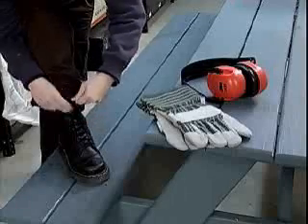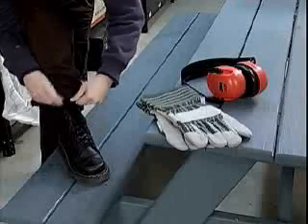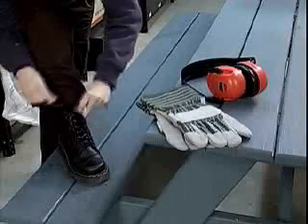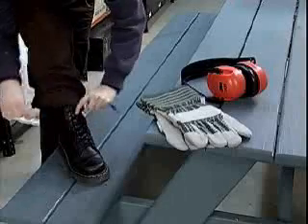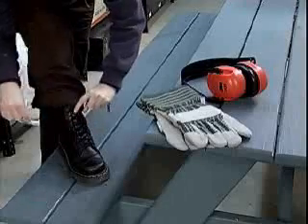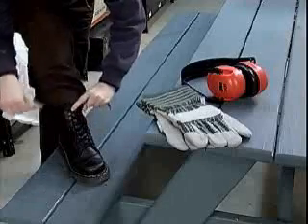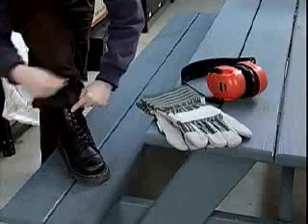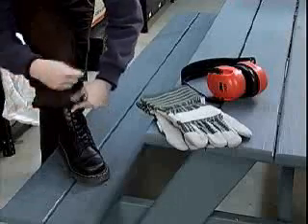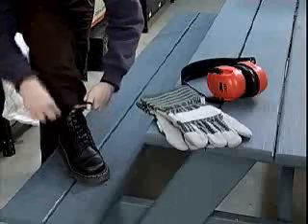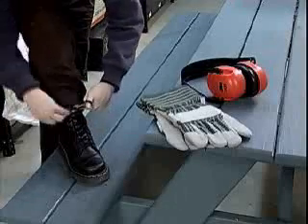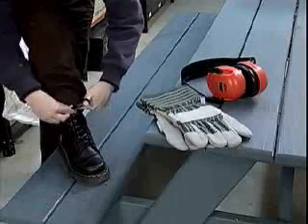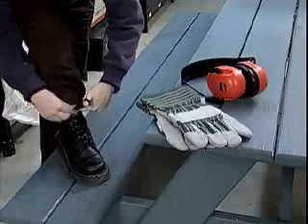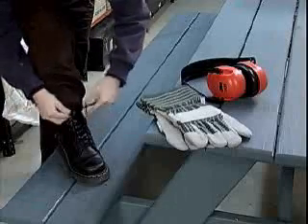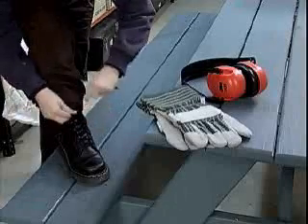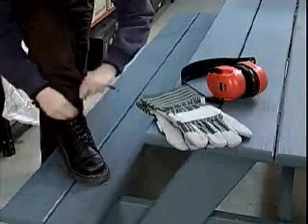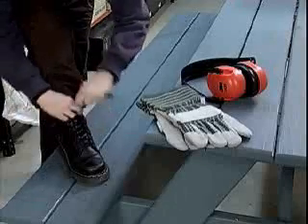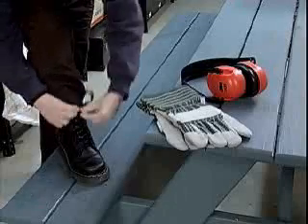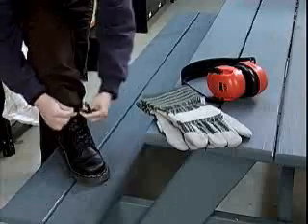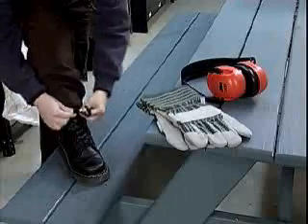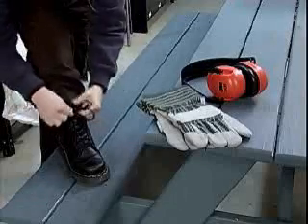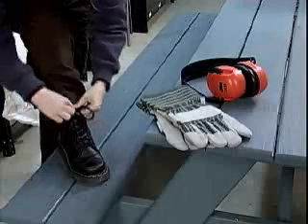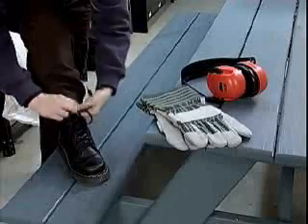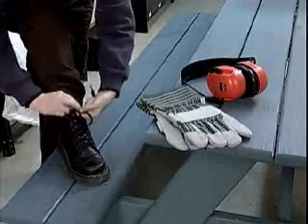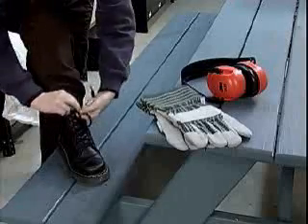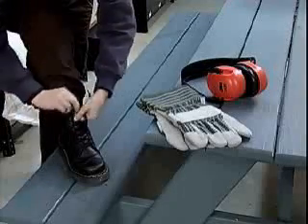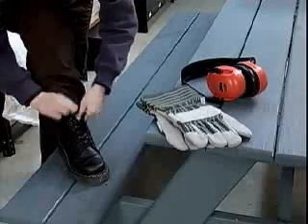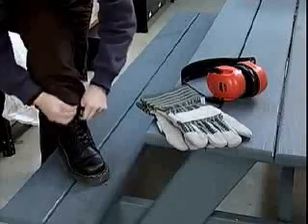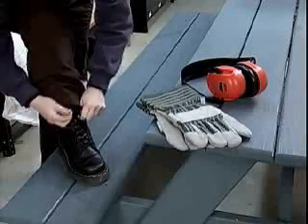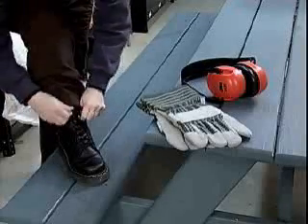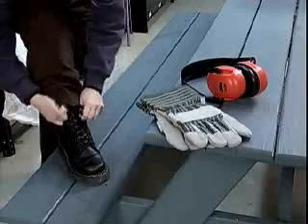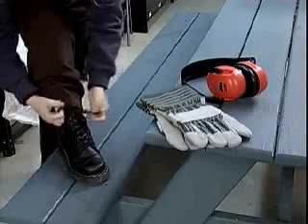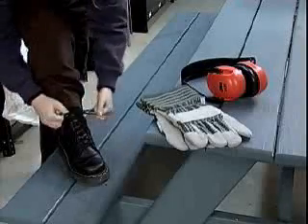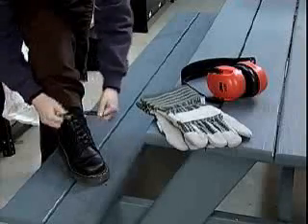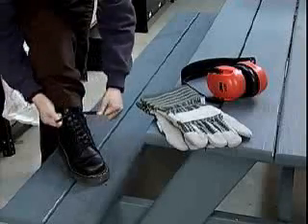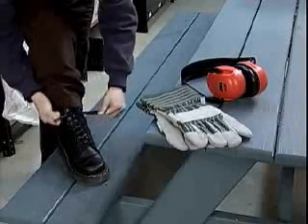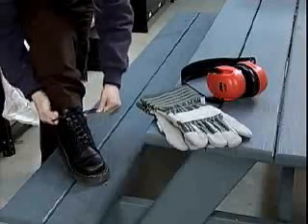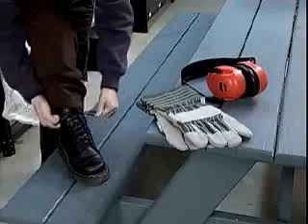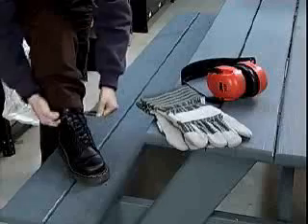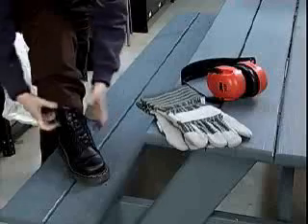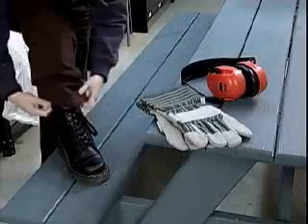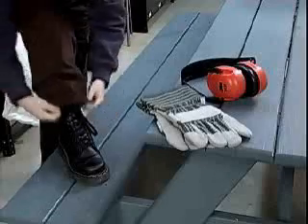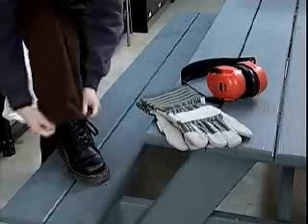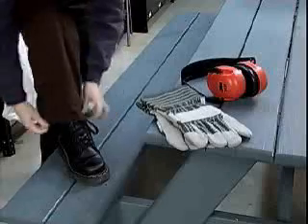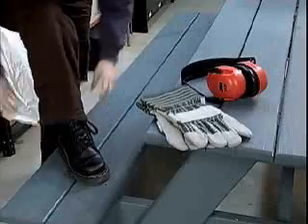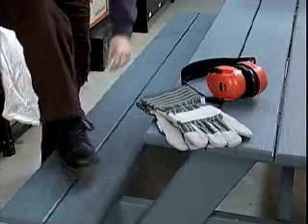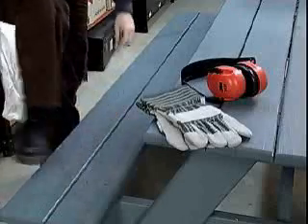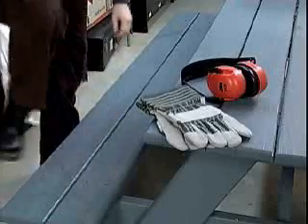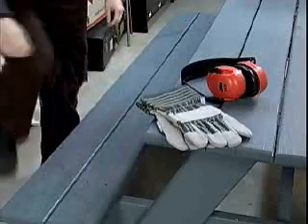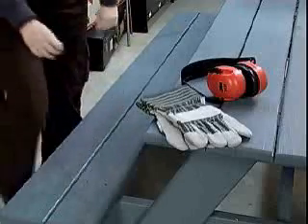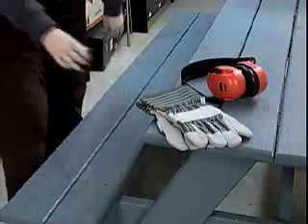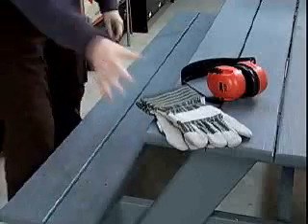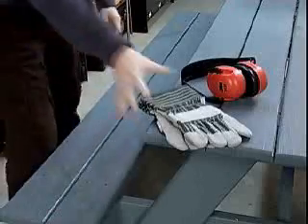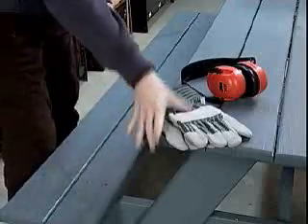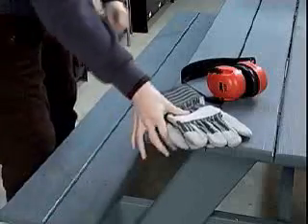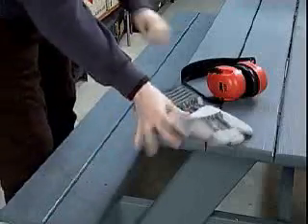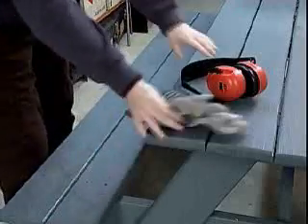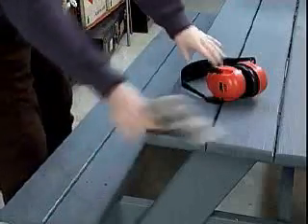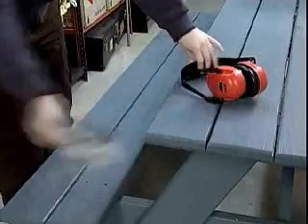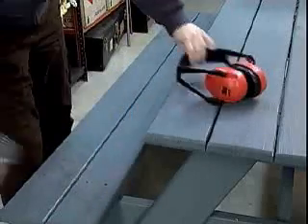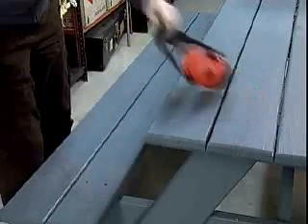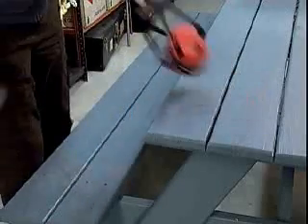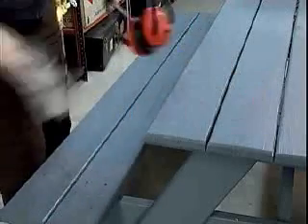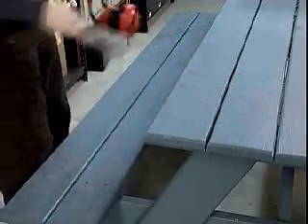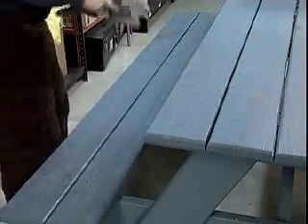Preventing these injuries can be easy — all you have to do is make an effort. First, let's take a look at how the hand works.